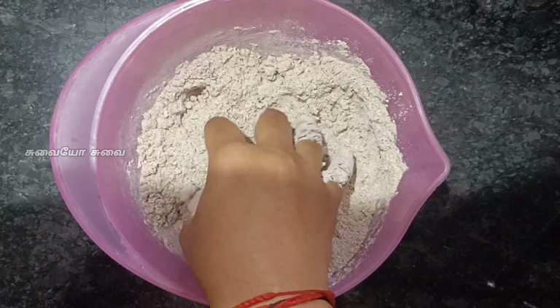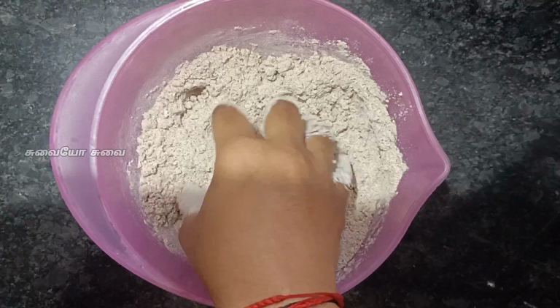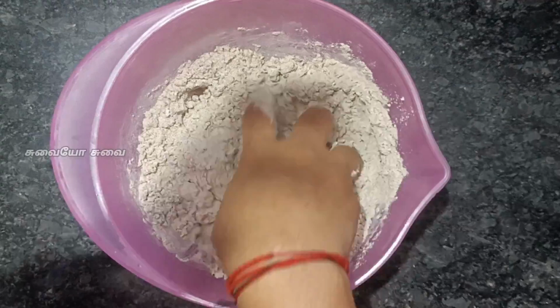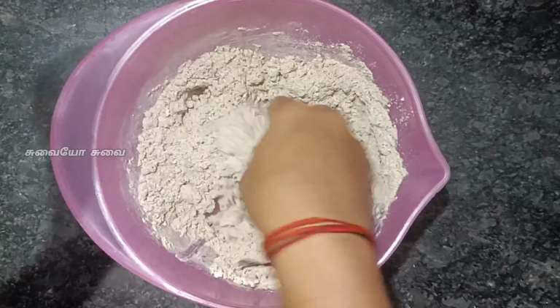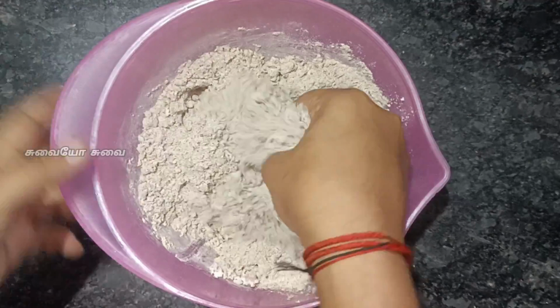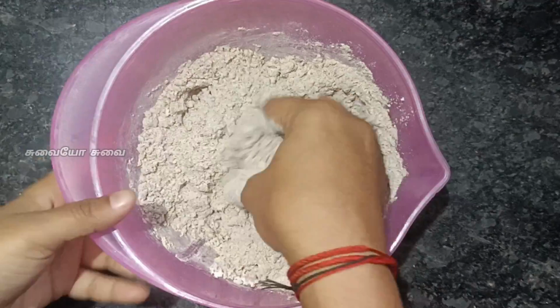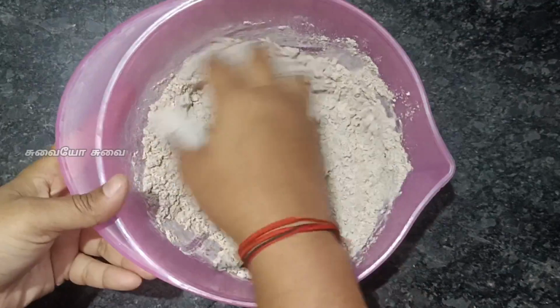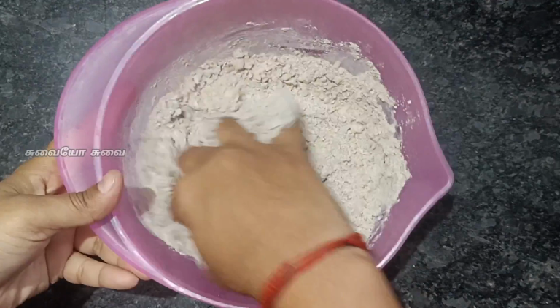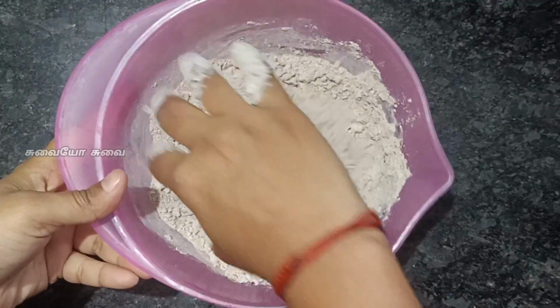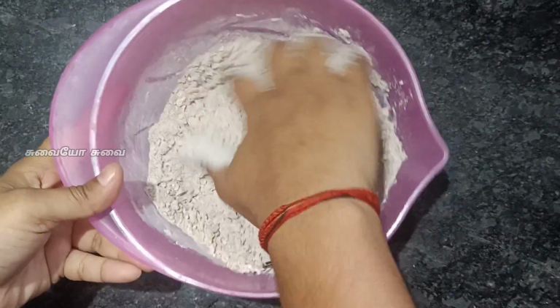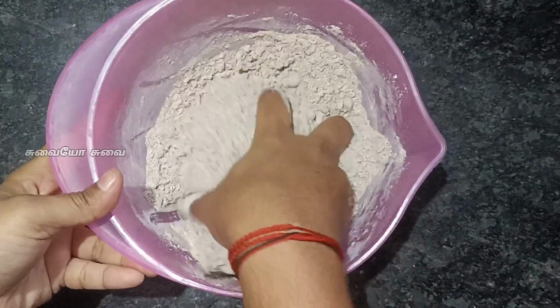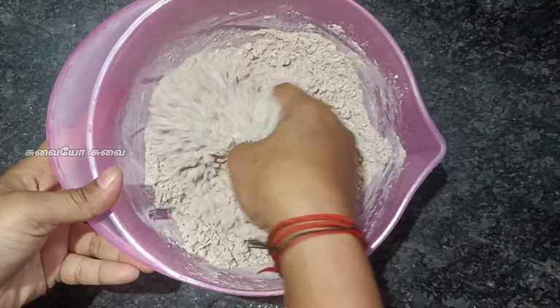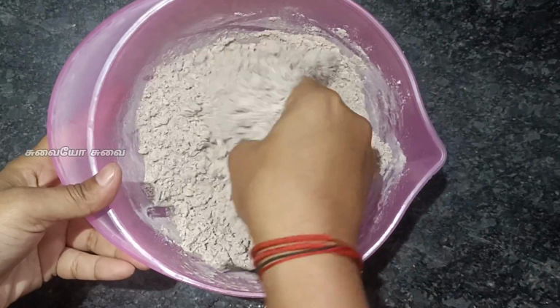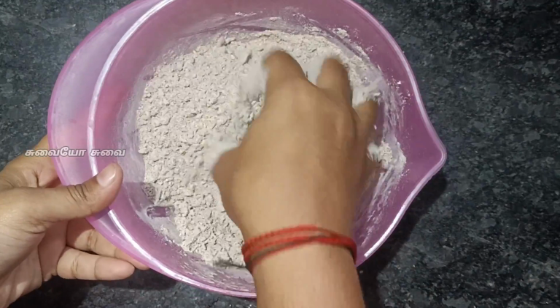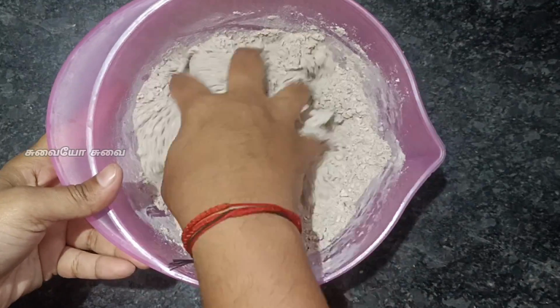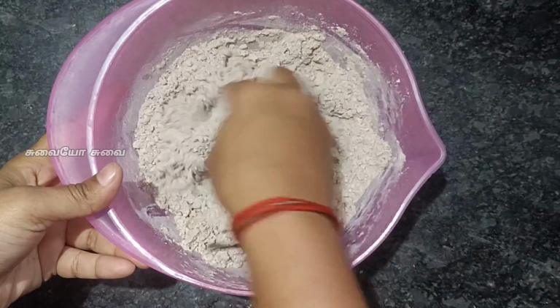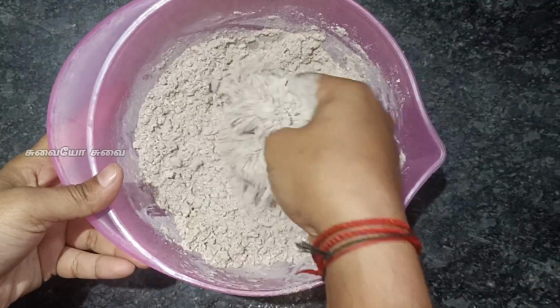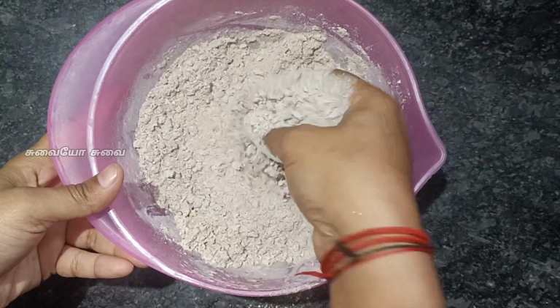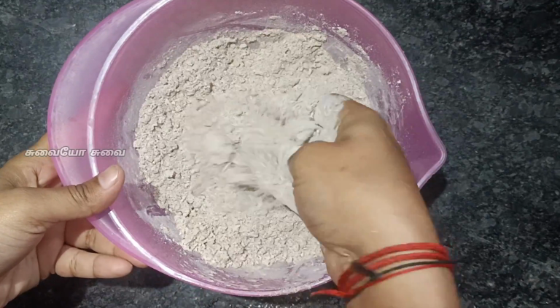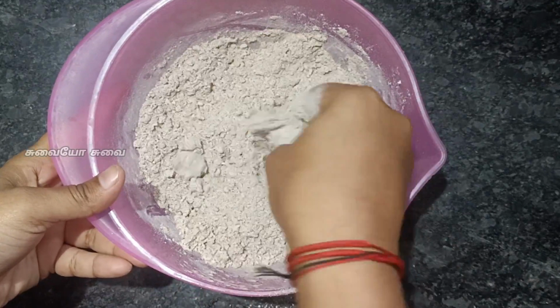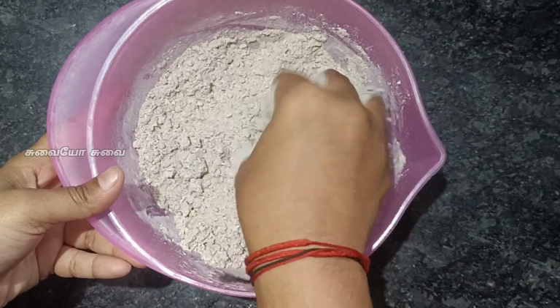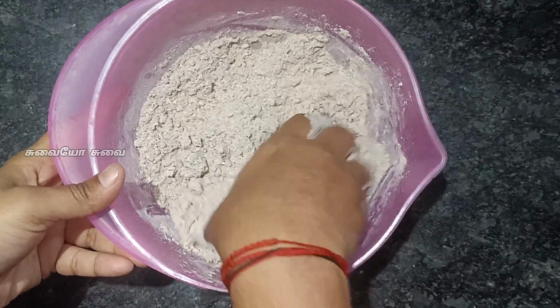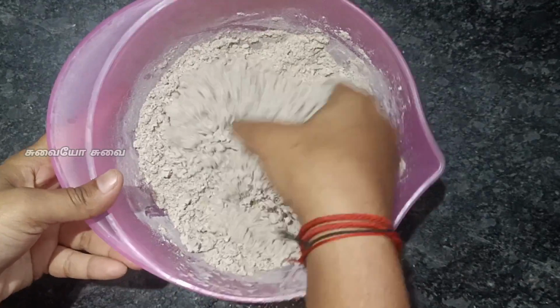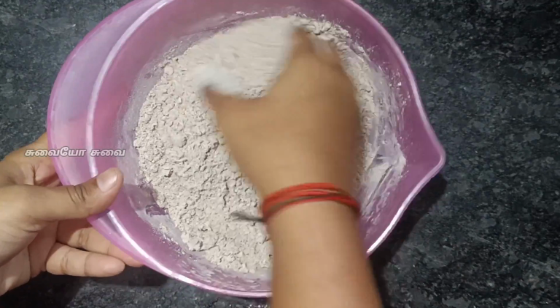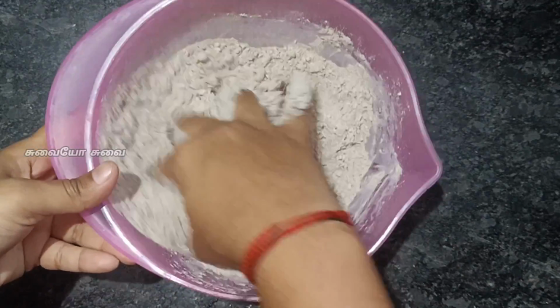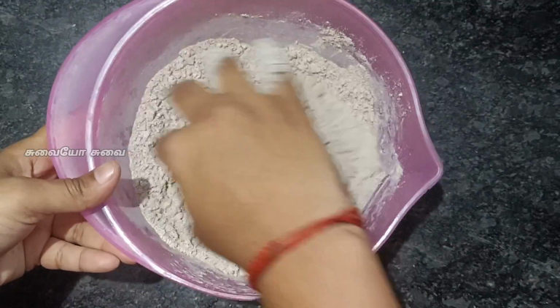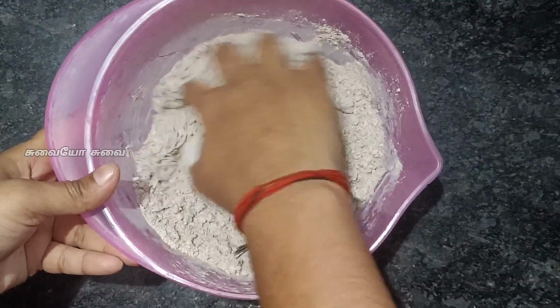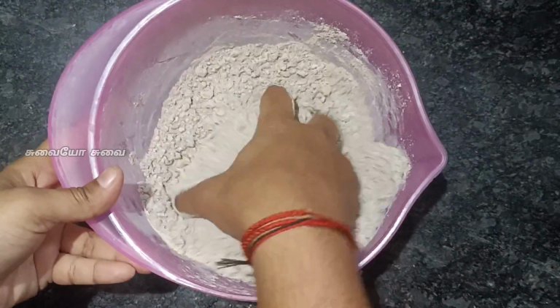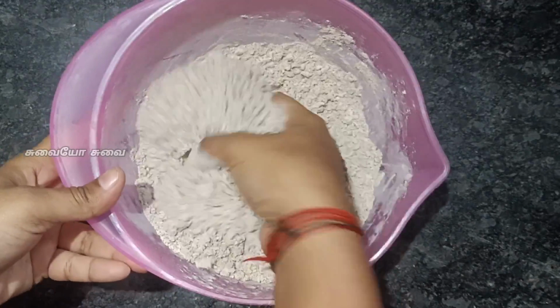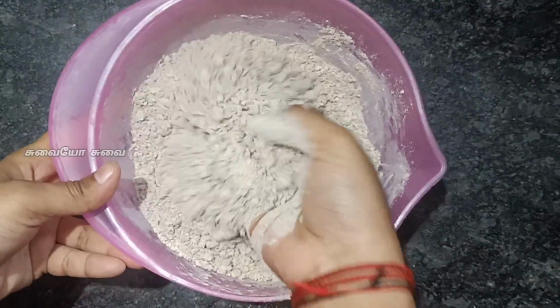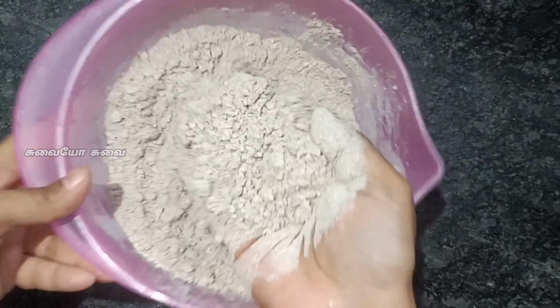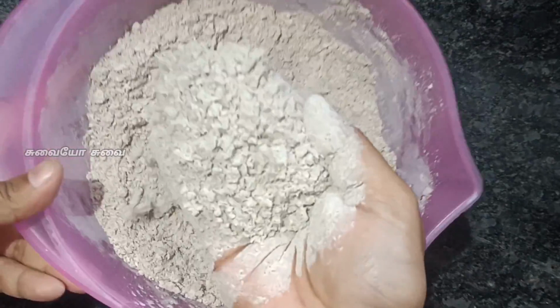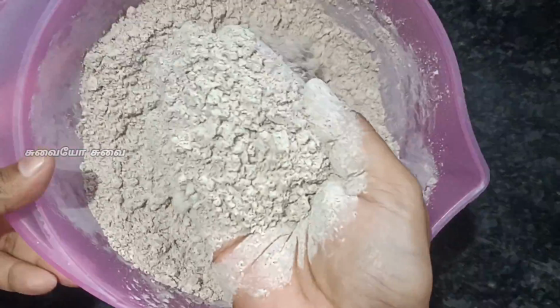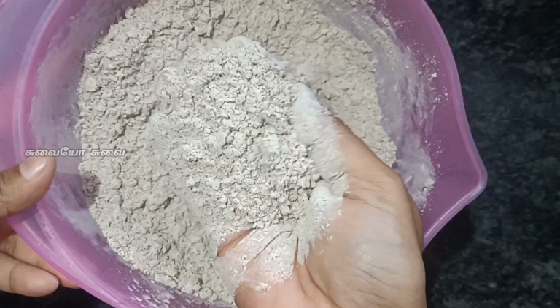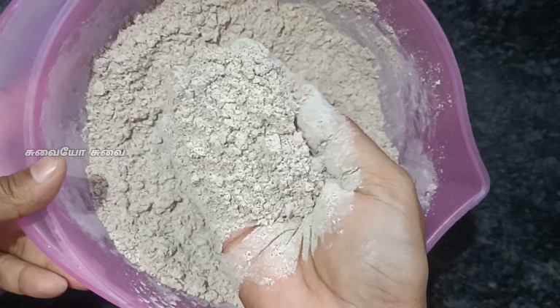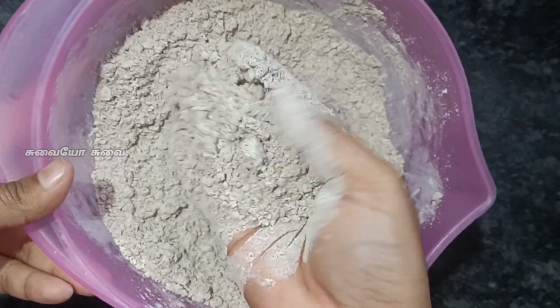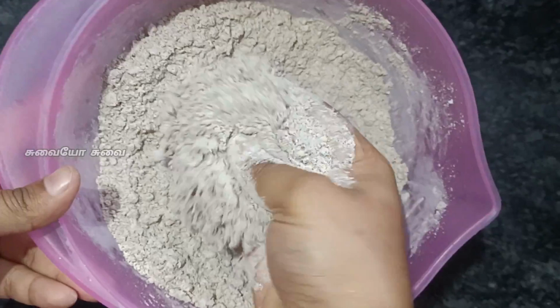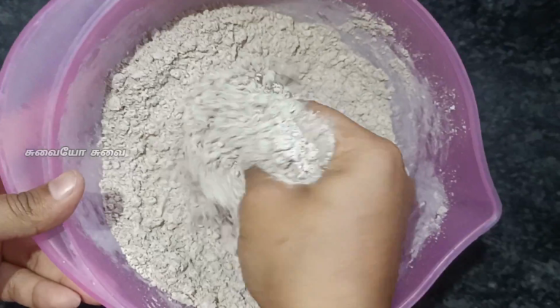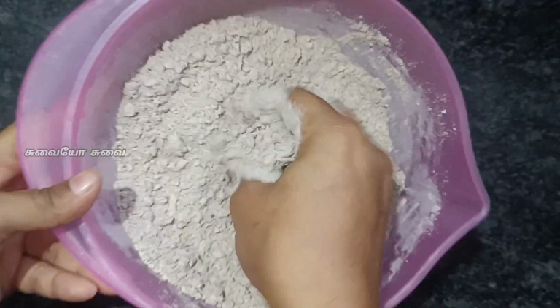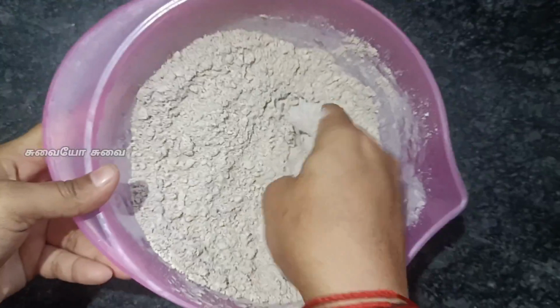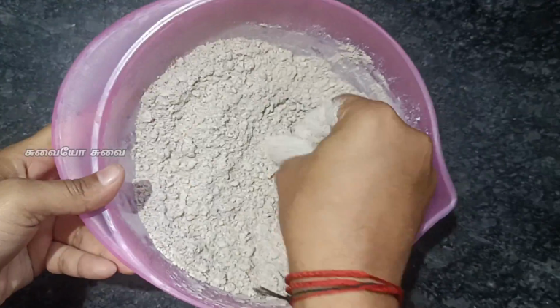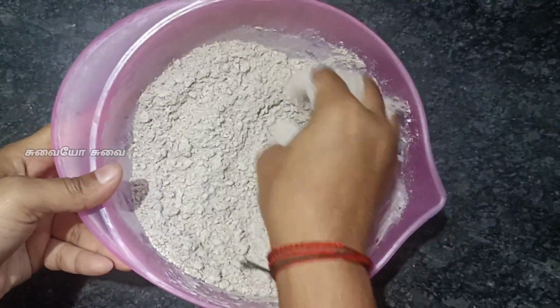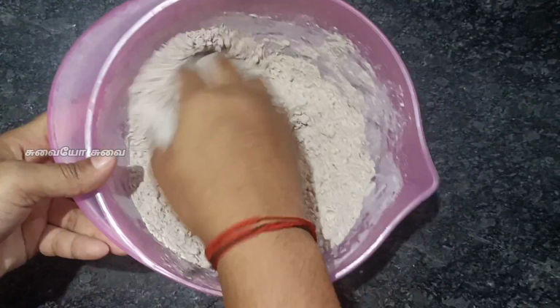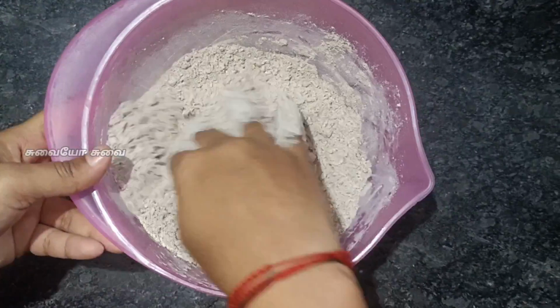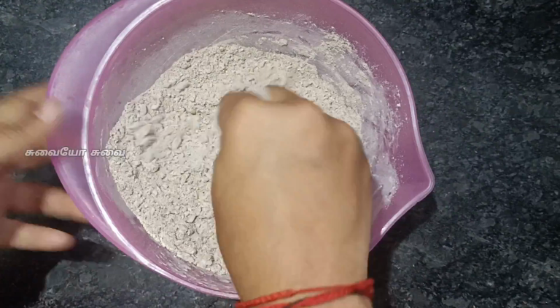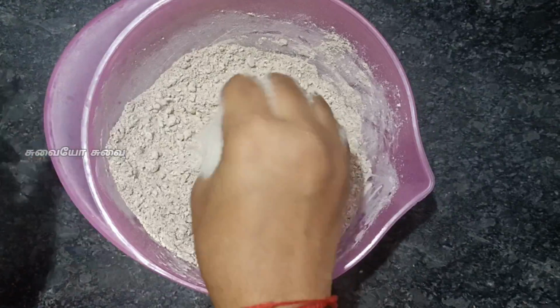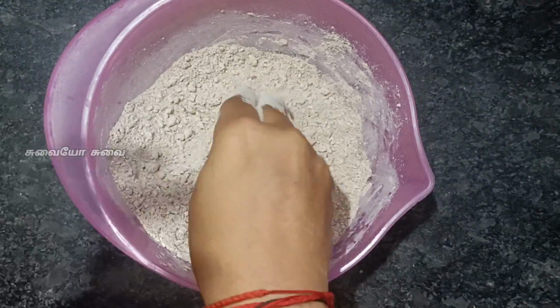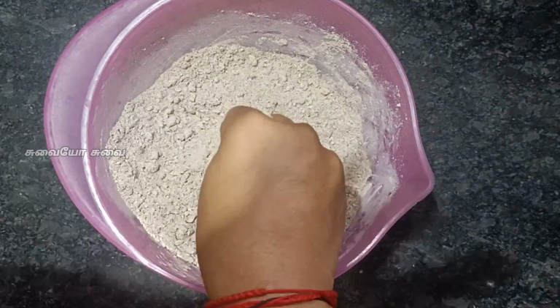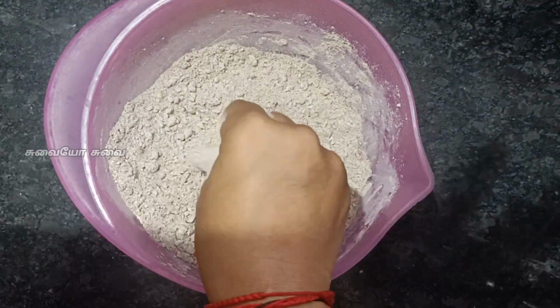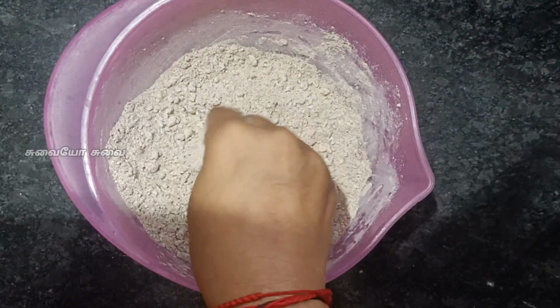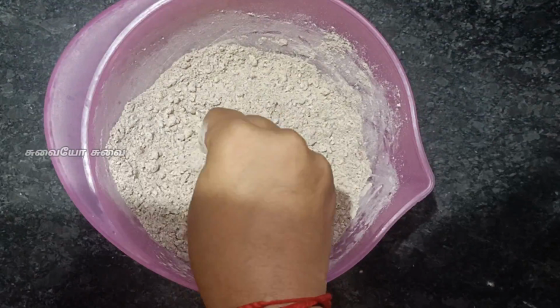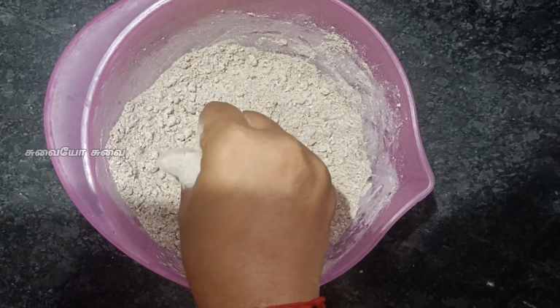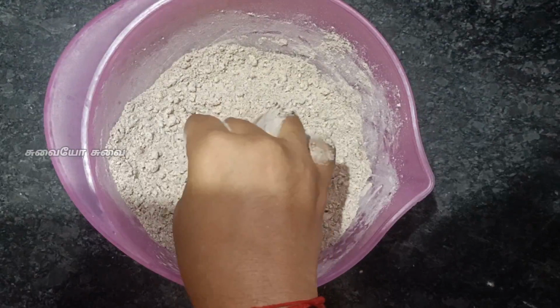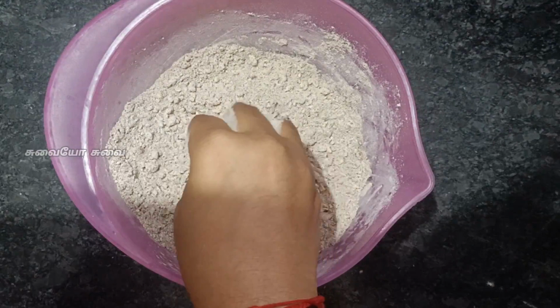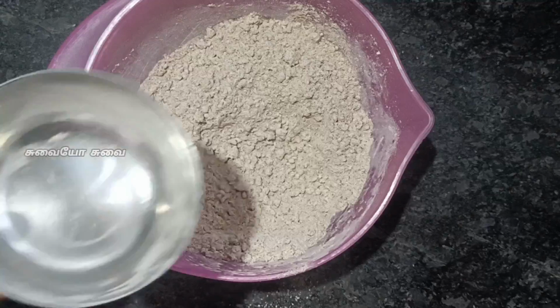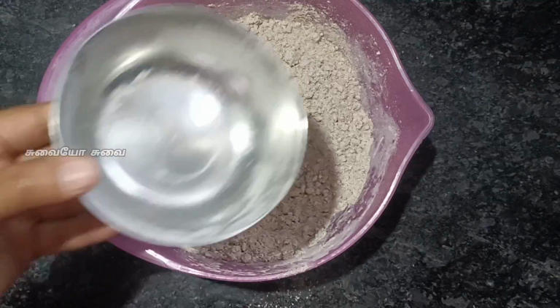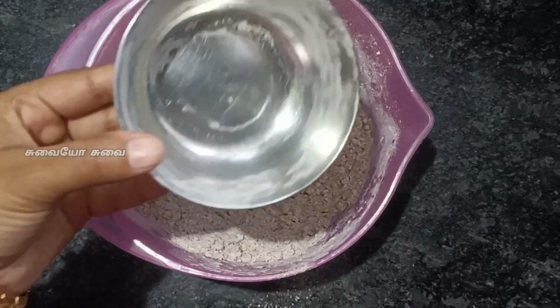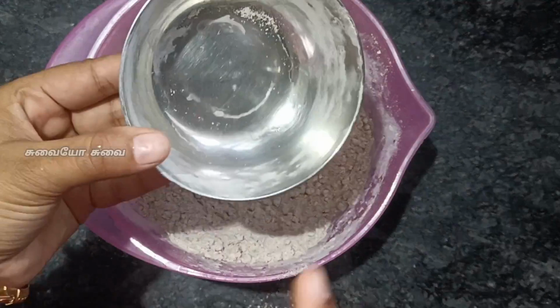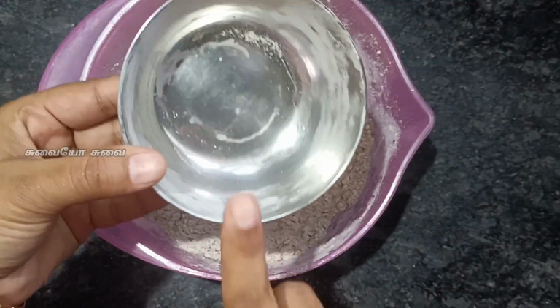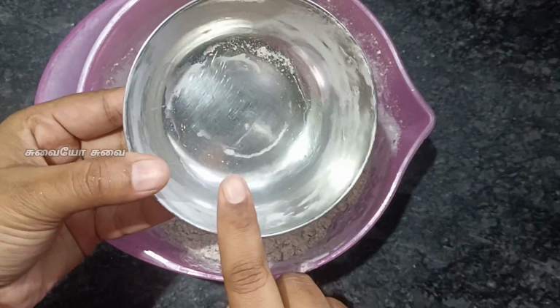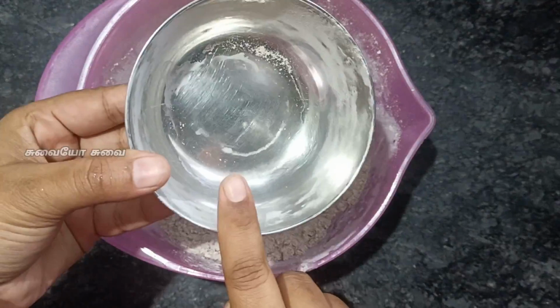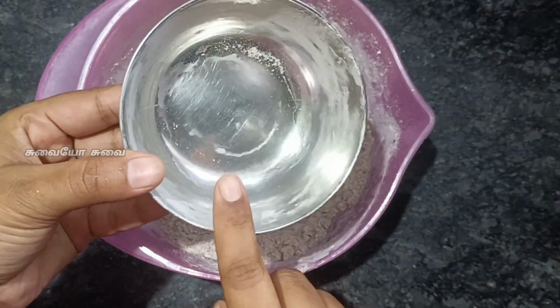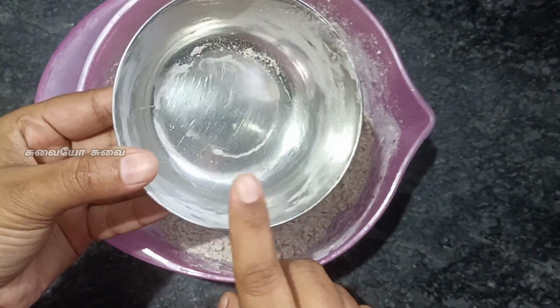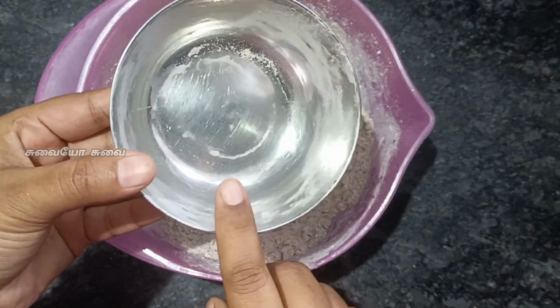Both together. Now mix it. Don't add 1 cup of Raheem with any additional cake. You can add 1 couple of cups.